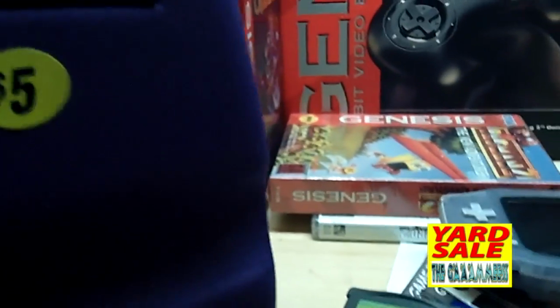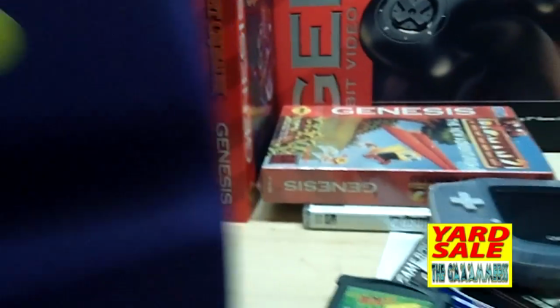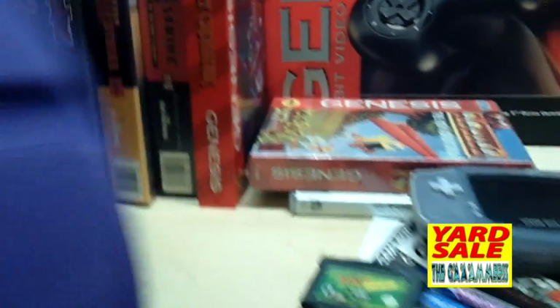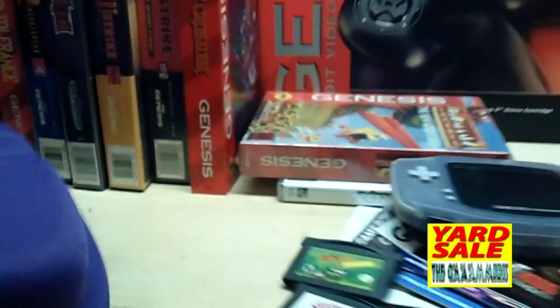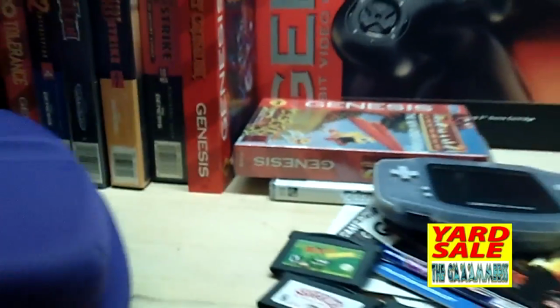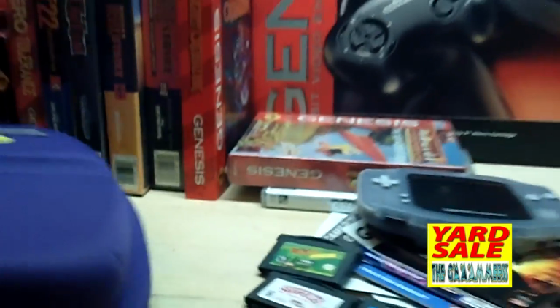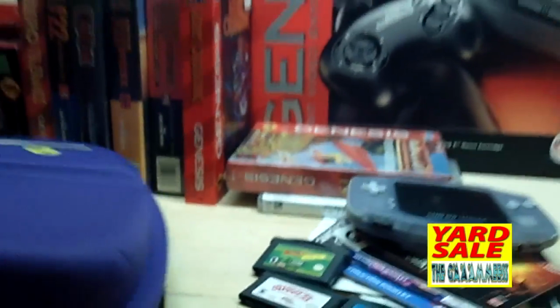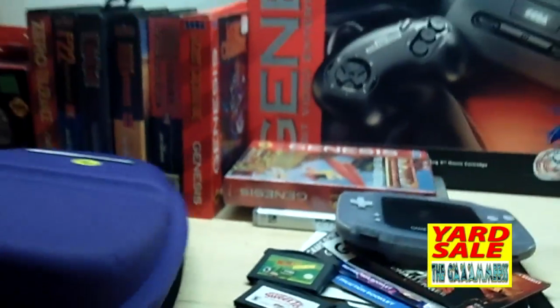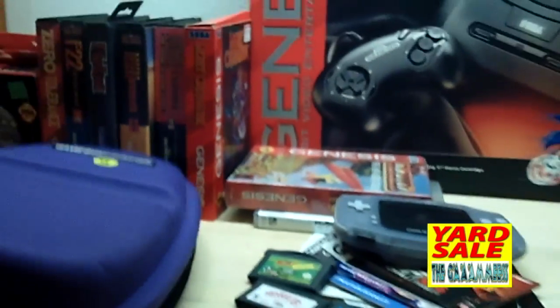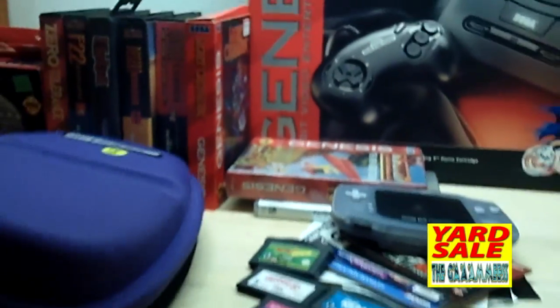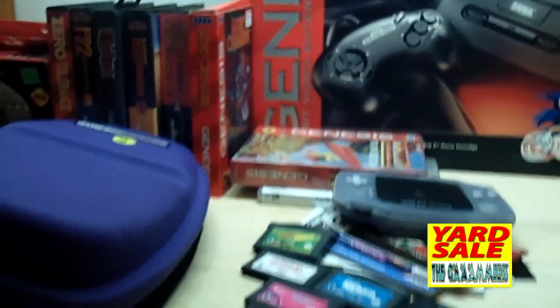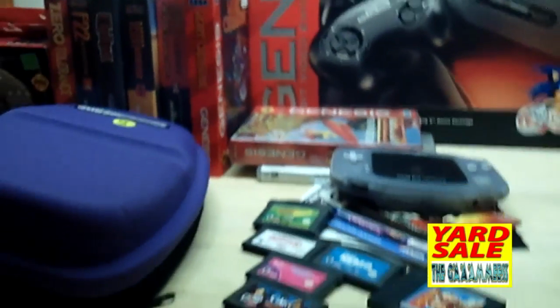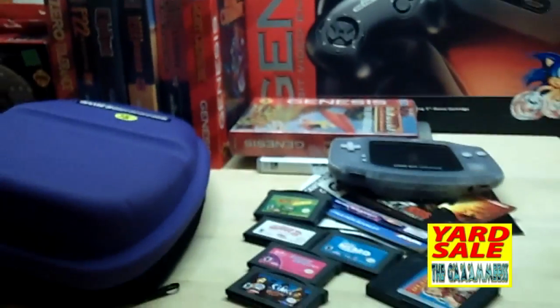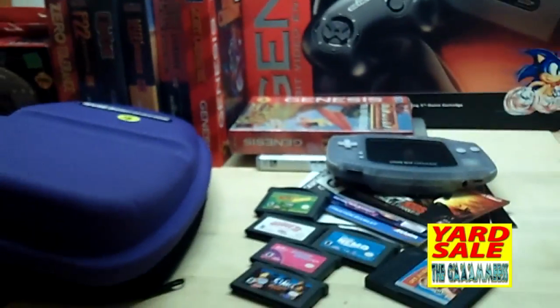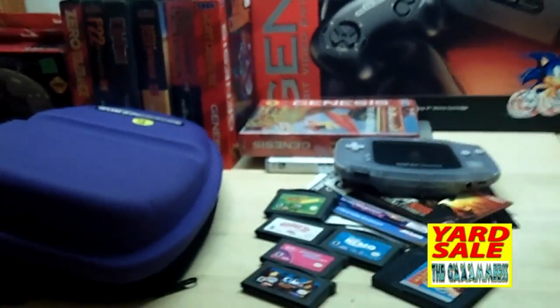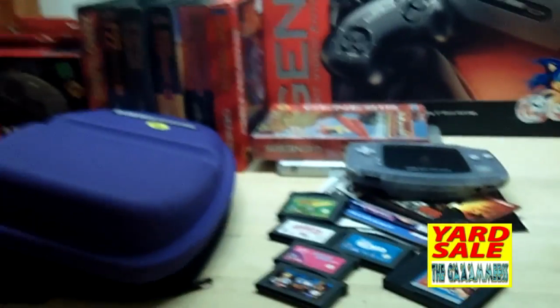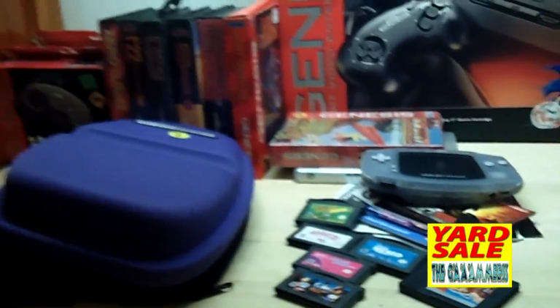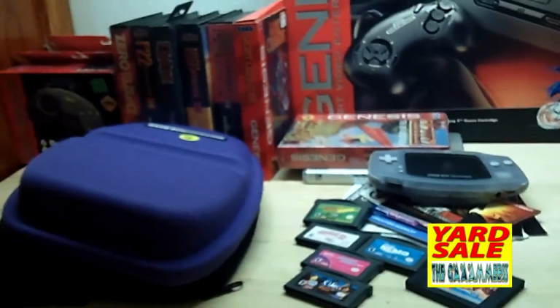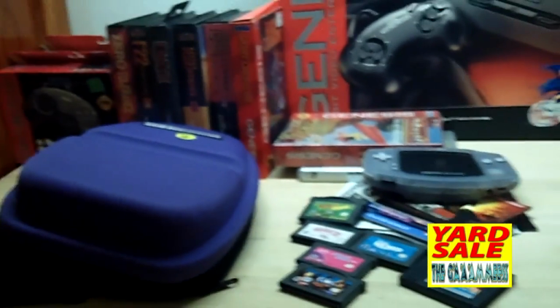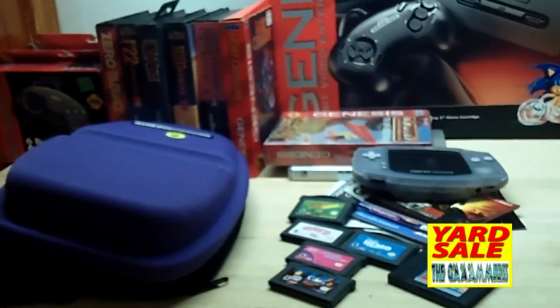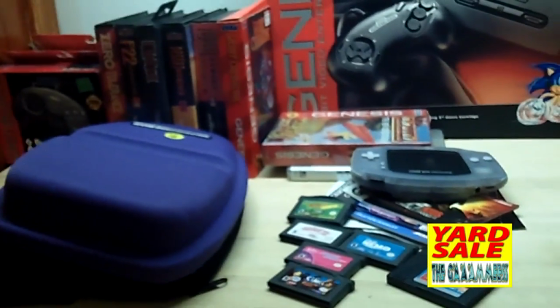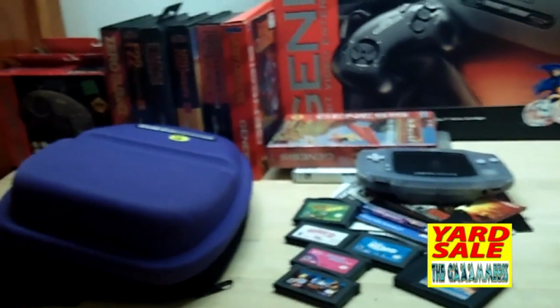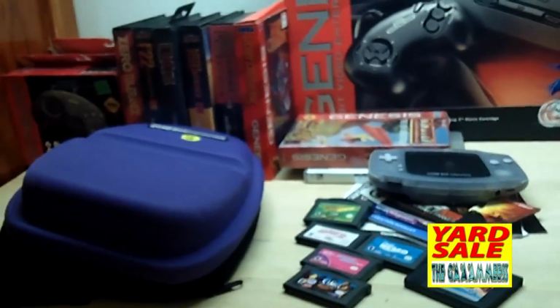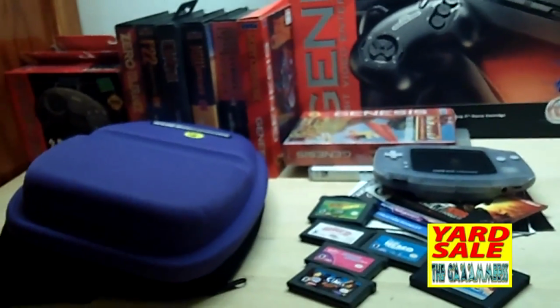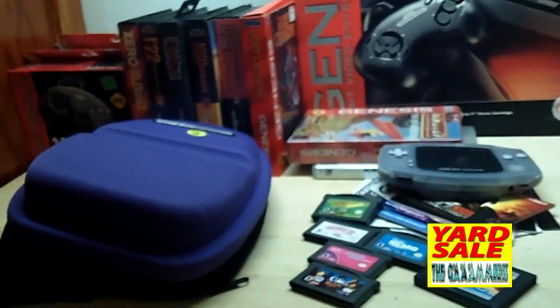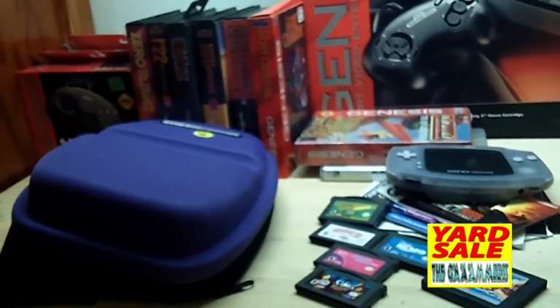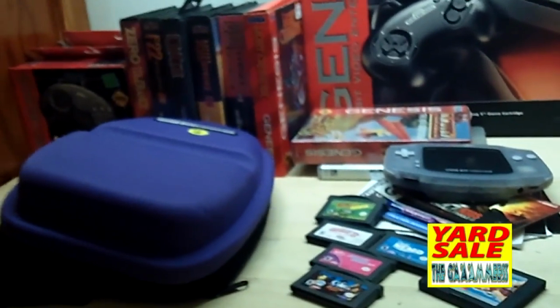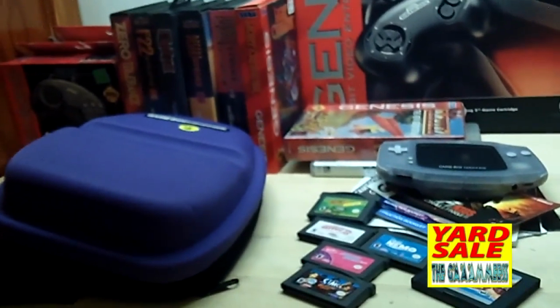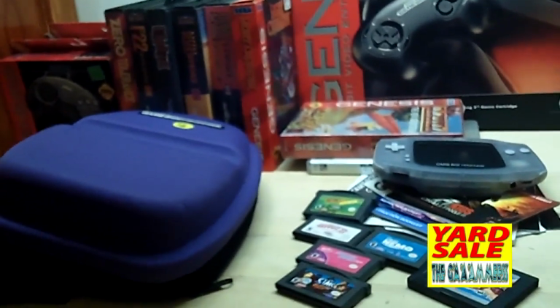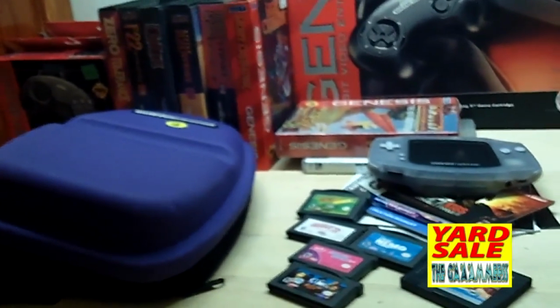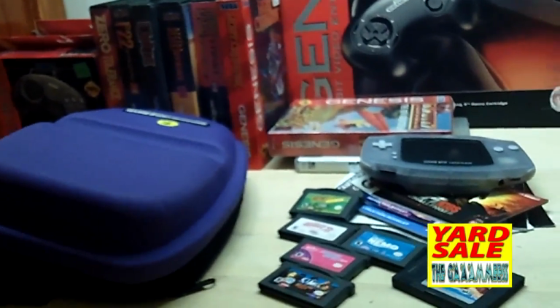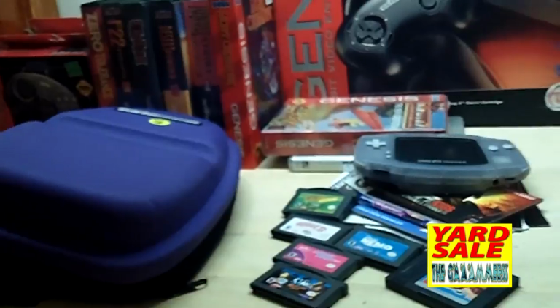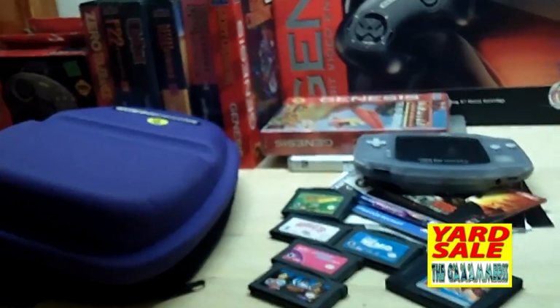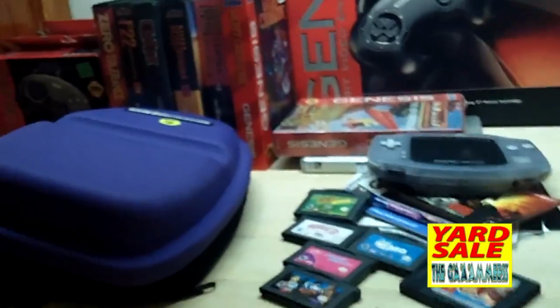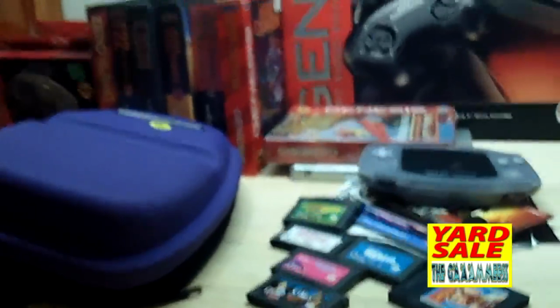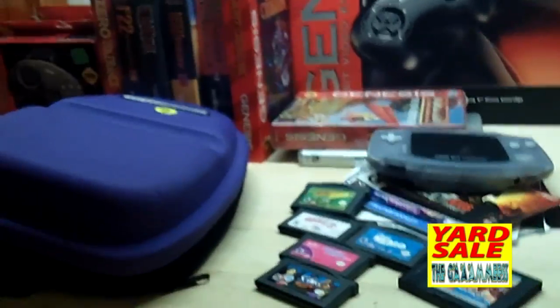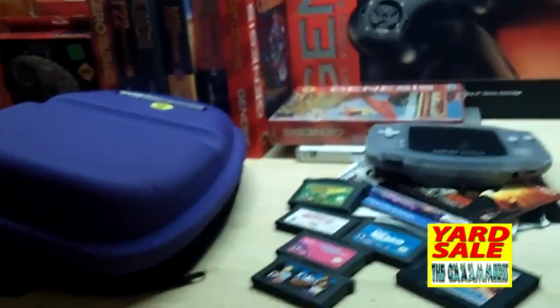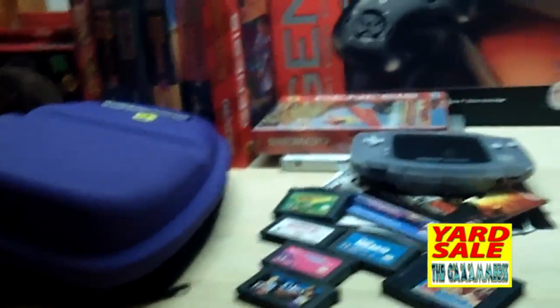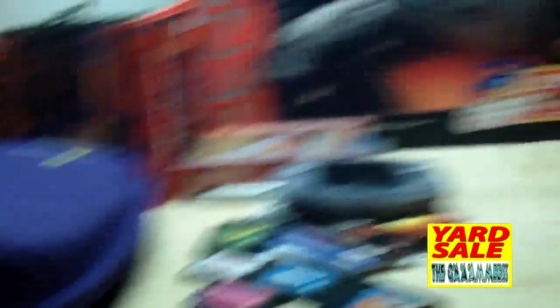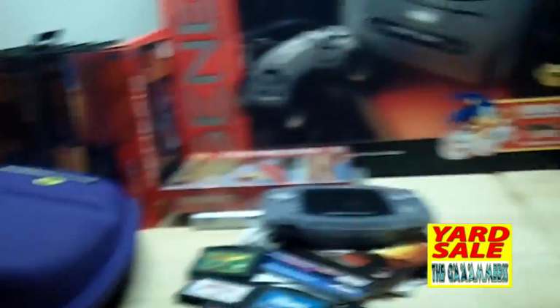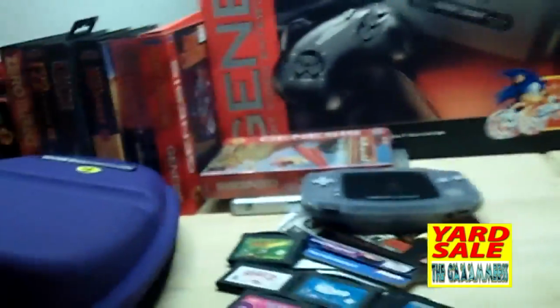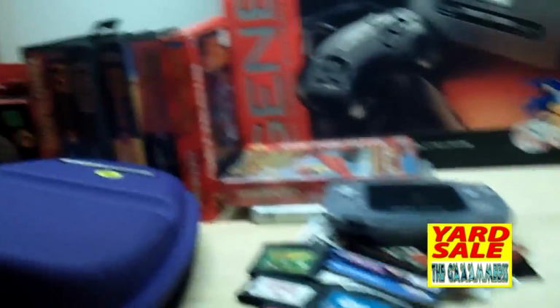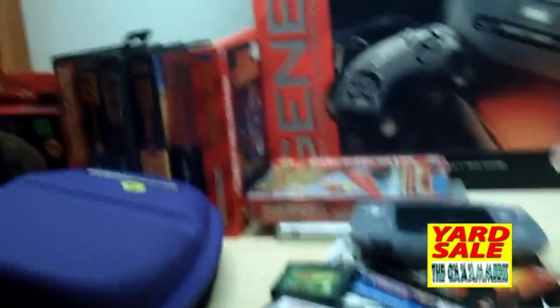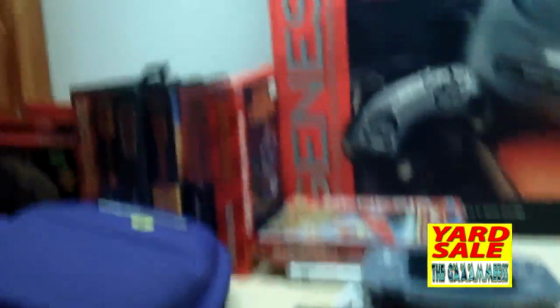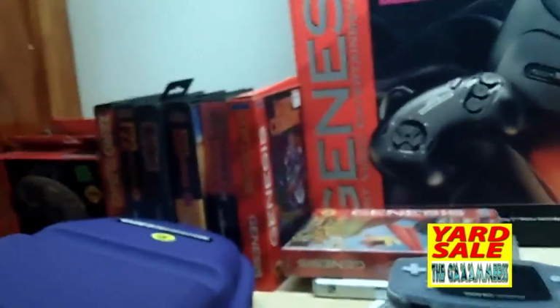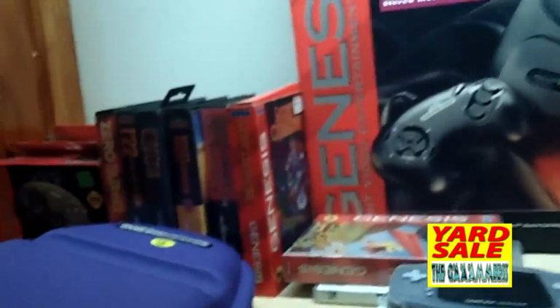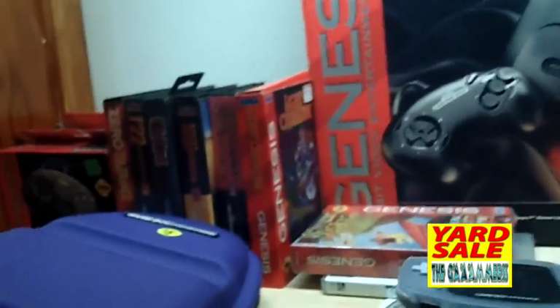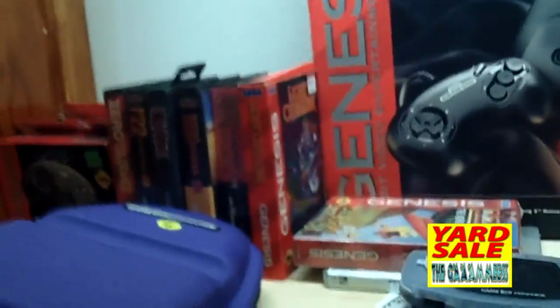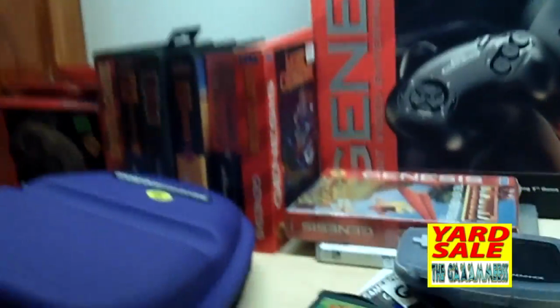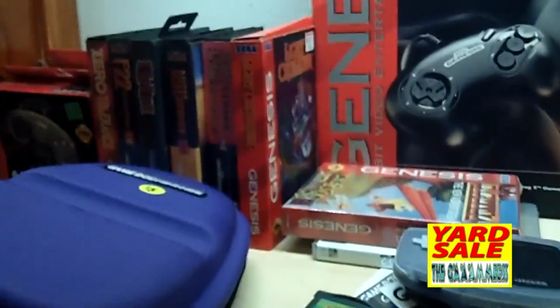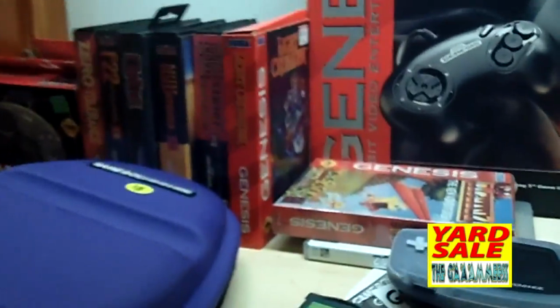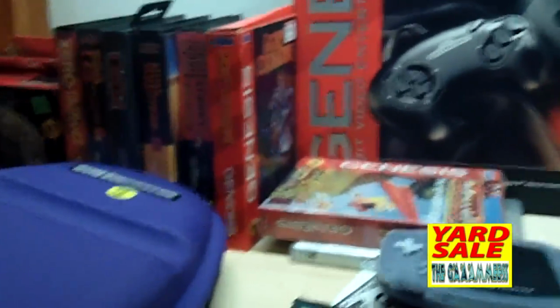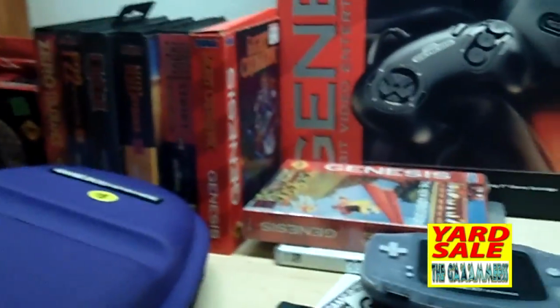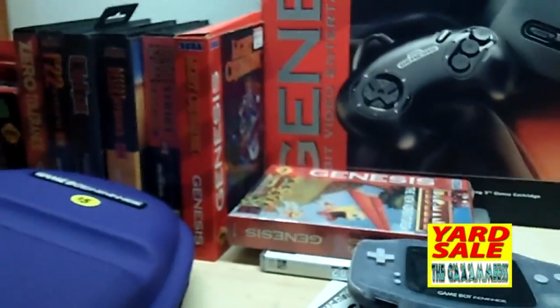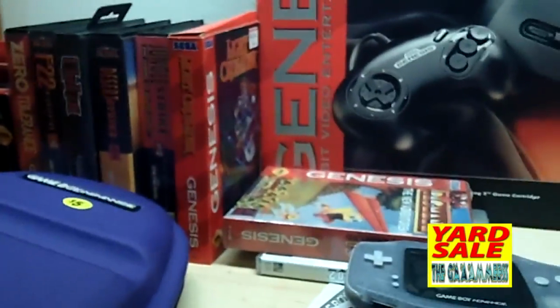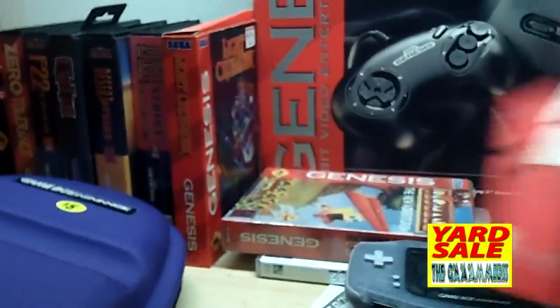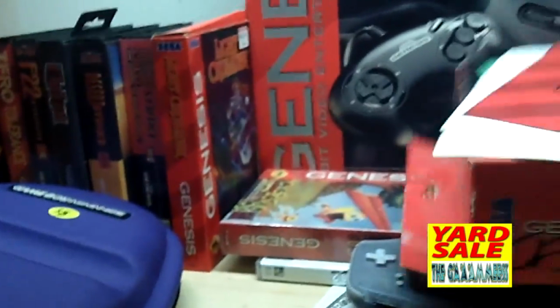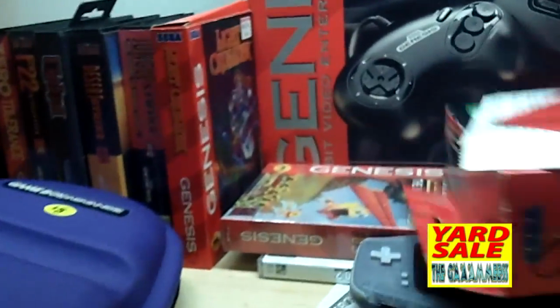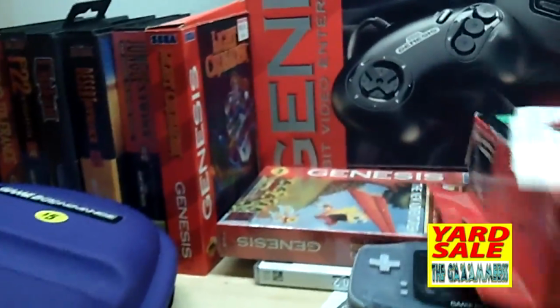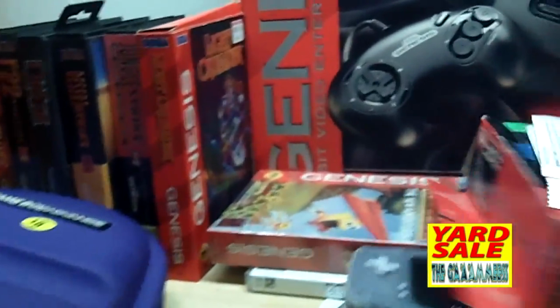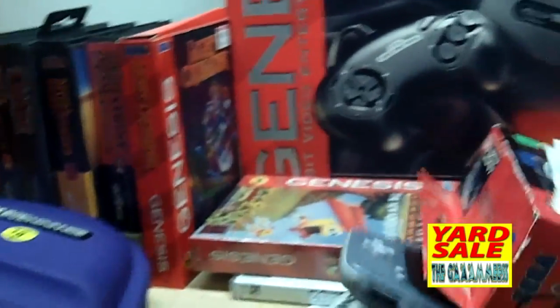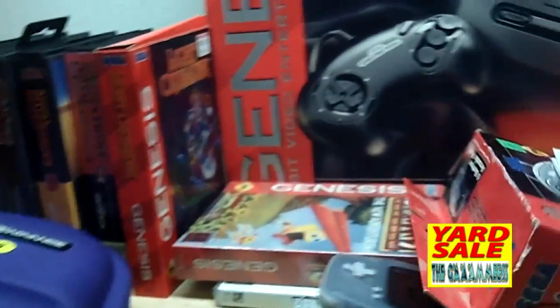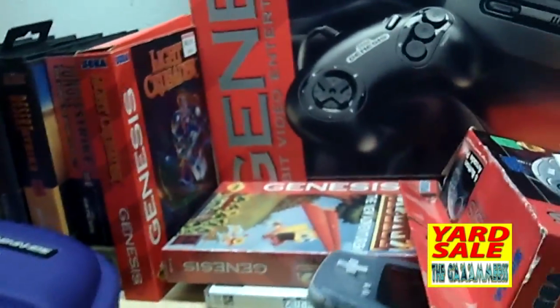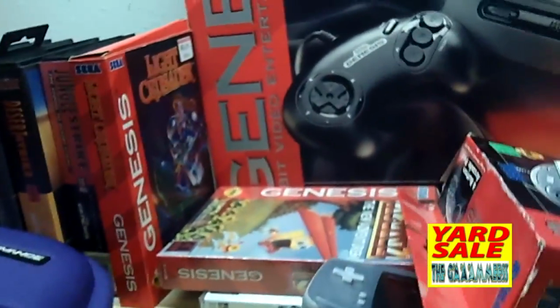So those are my Thursday yard sale finds. Thank you guys for watching — we'll see you in the next one.